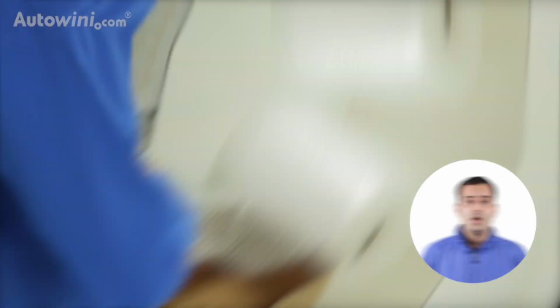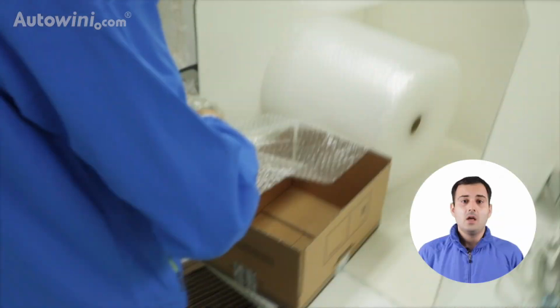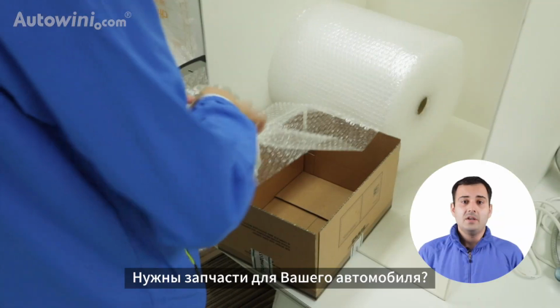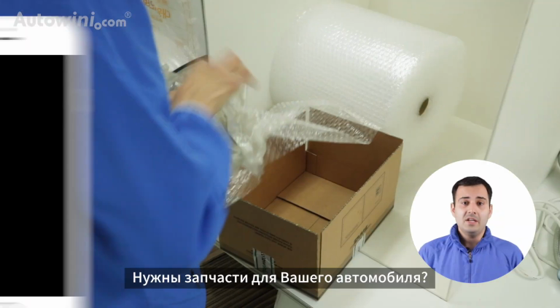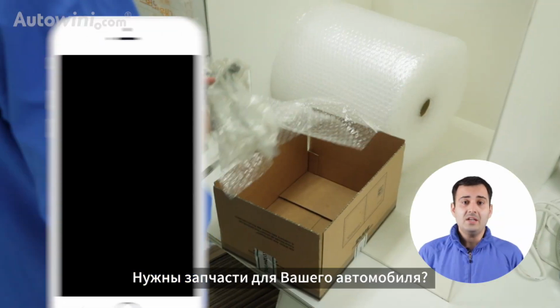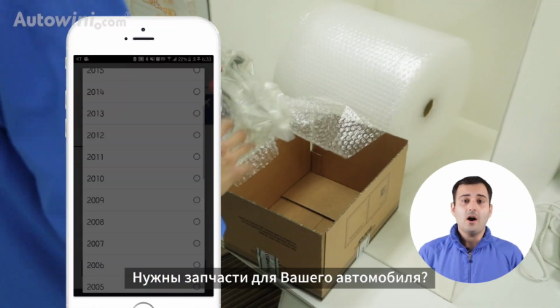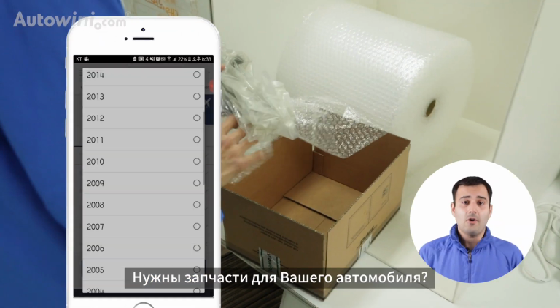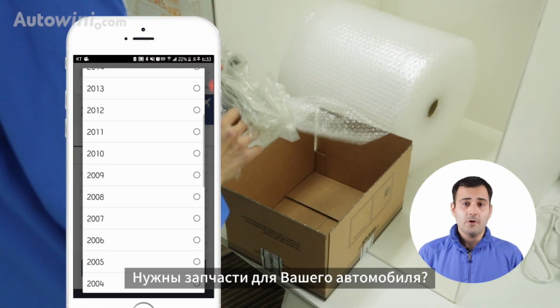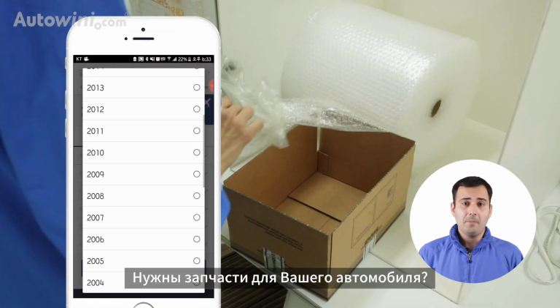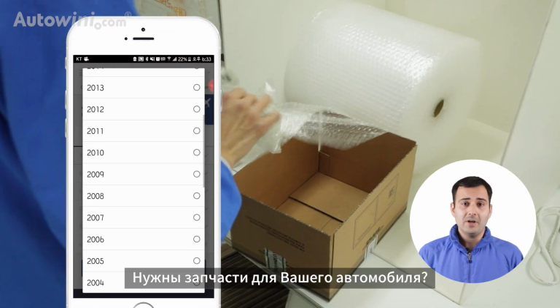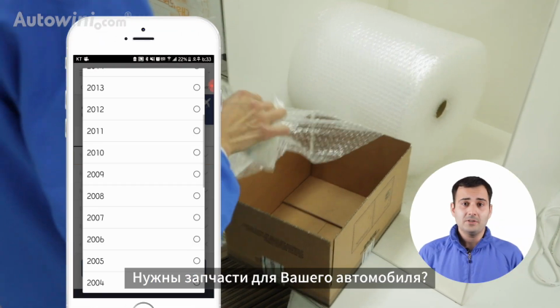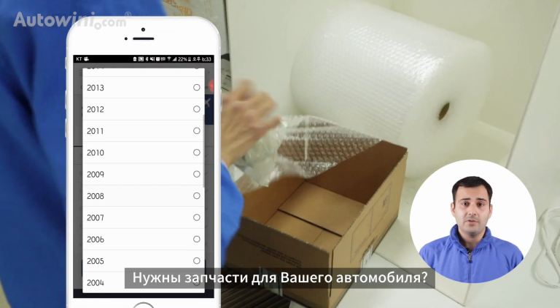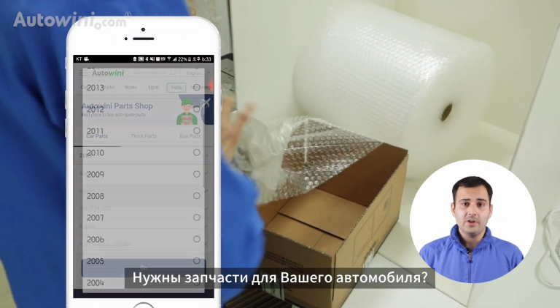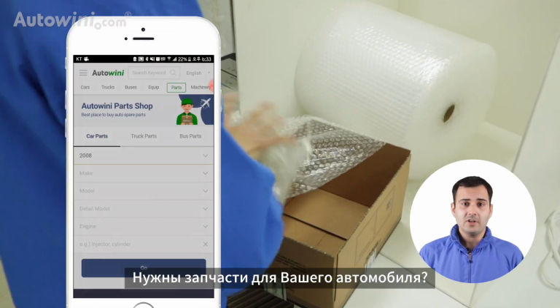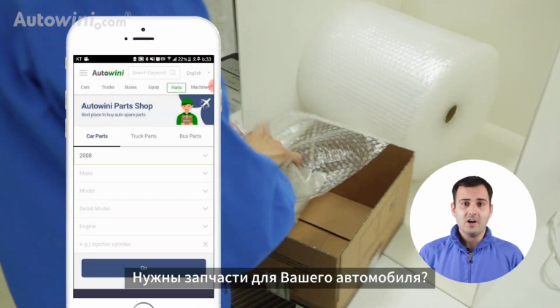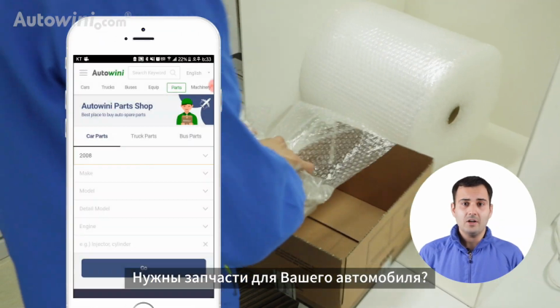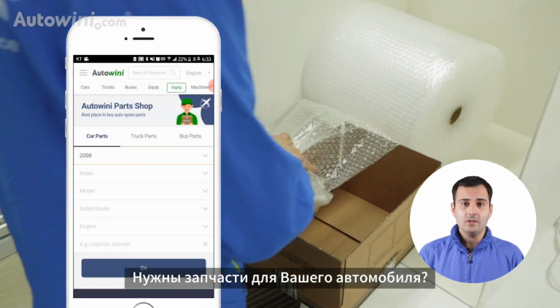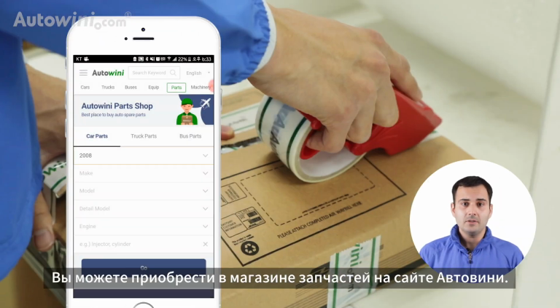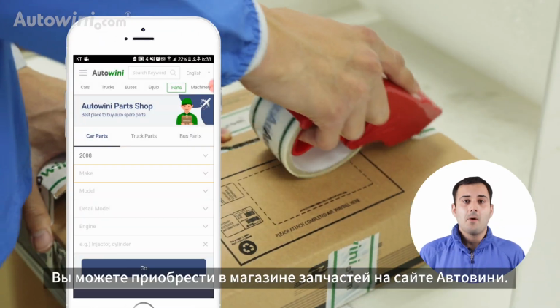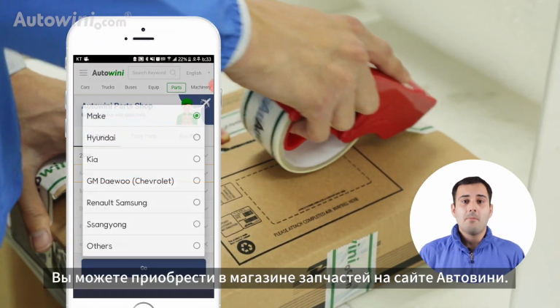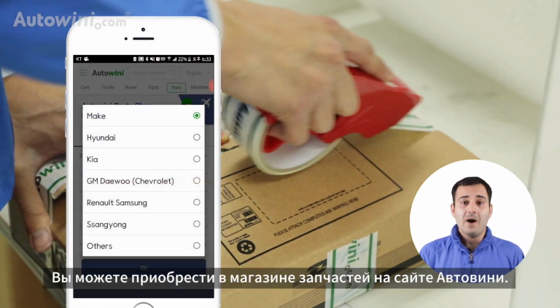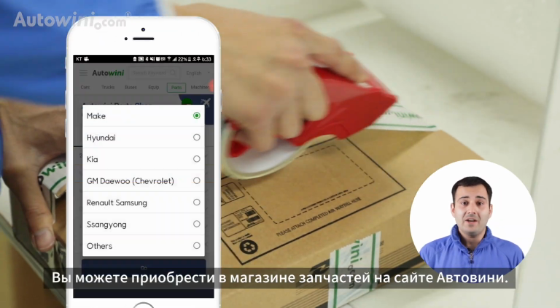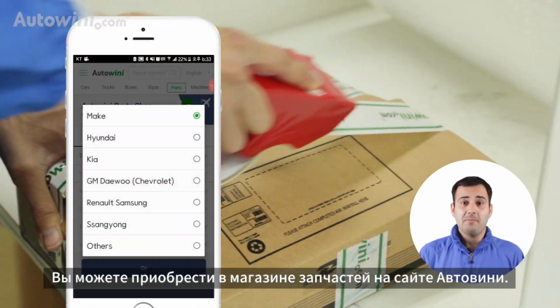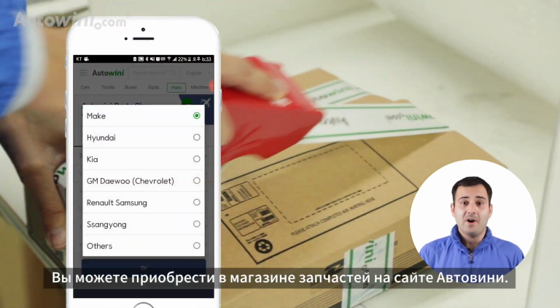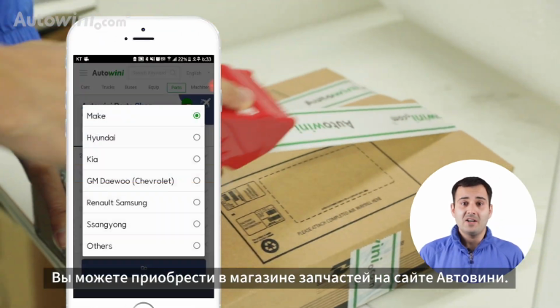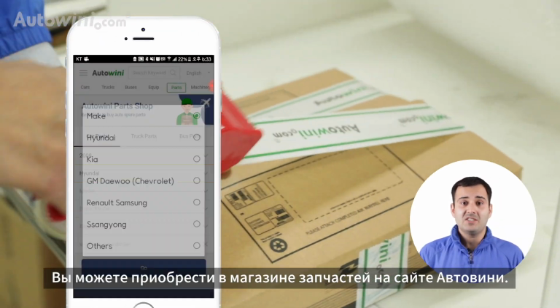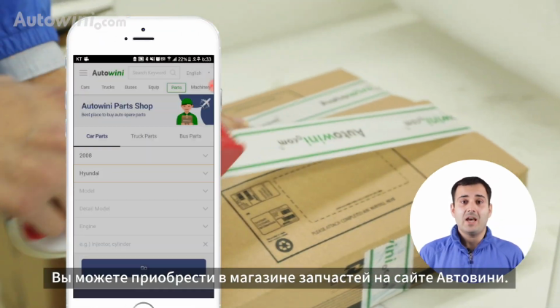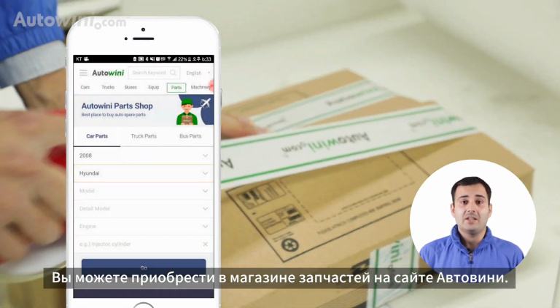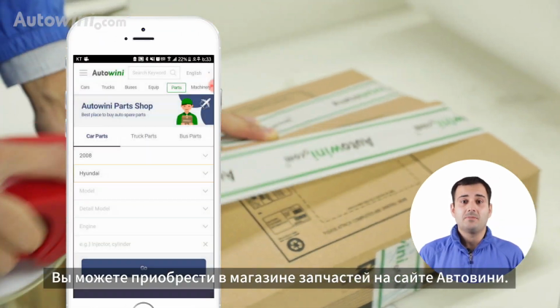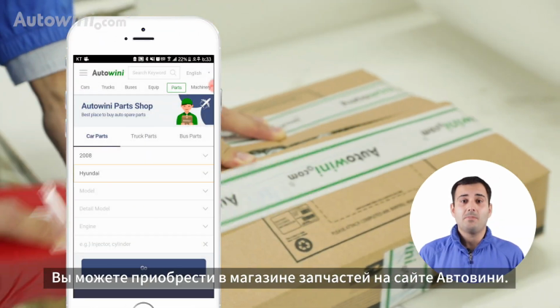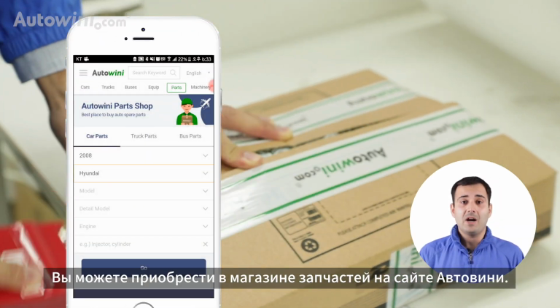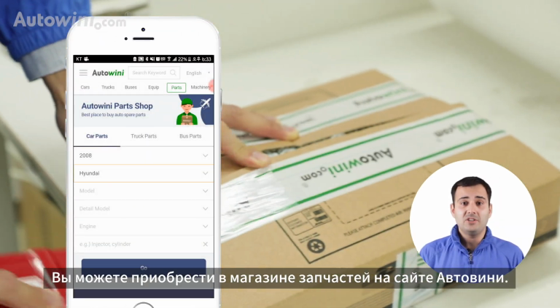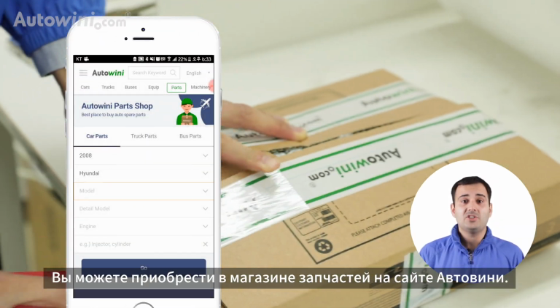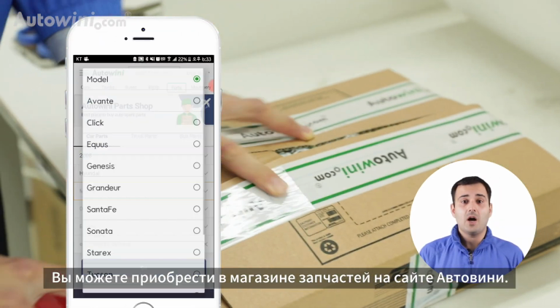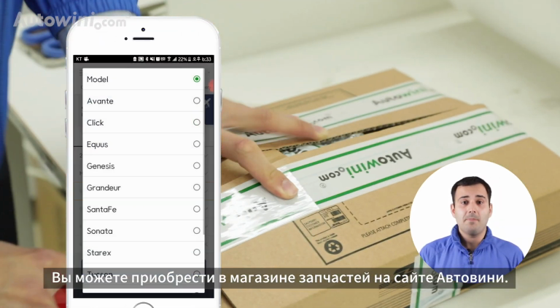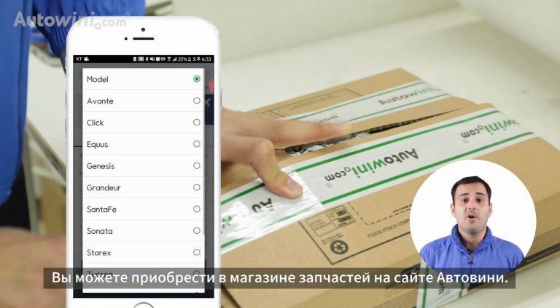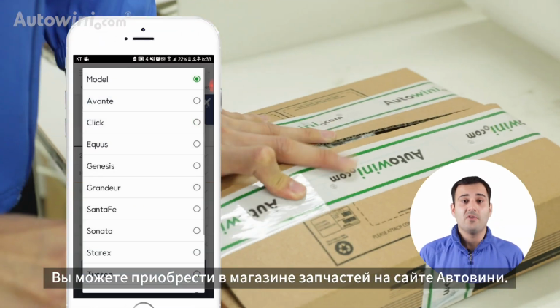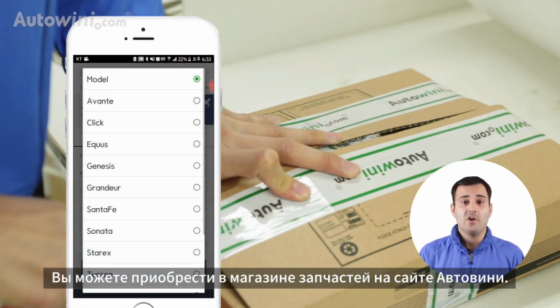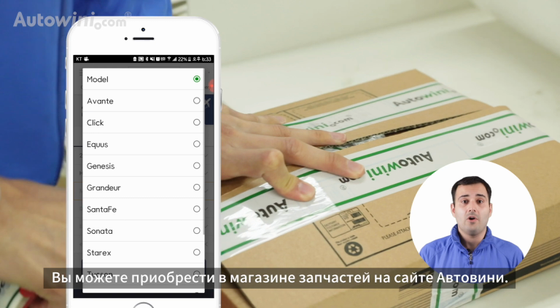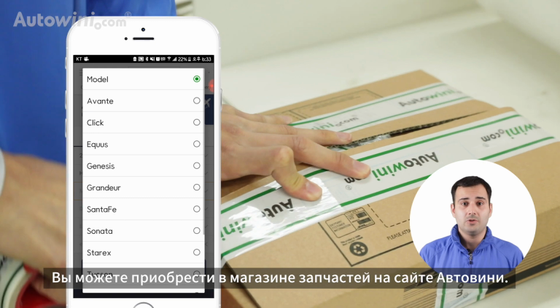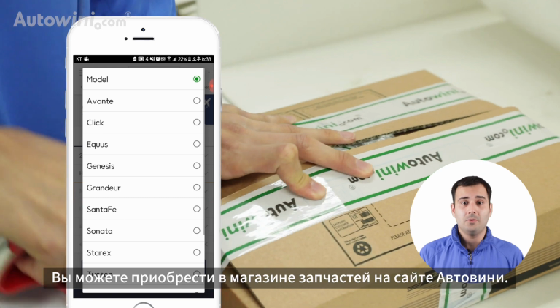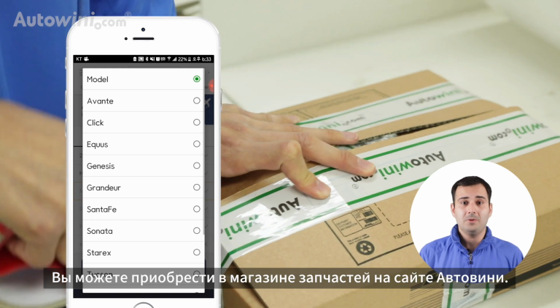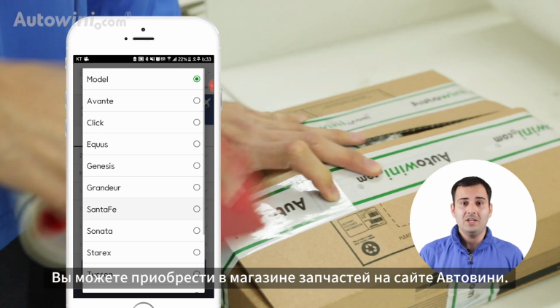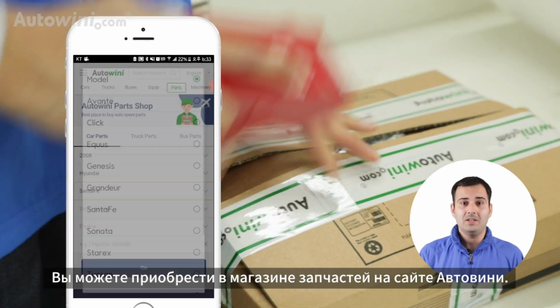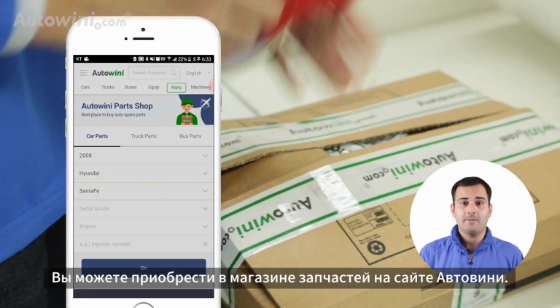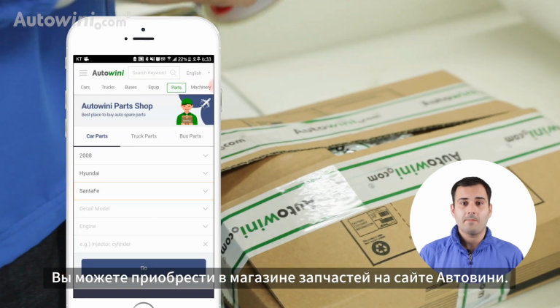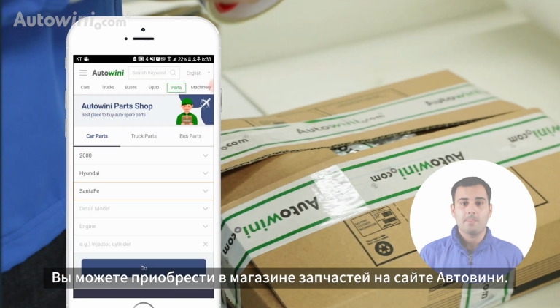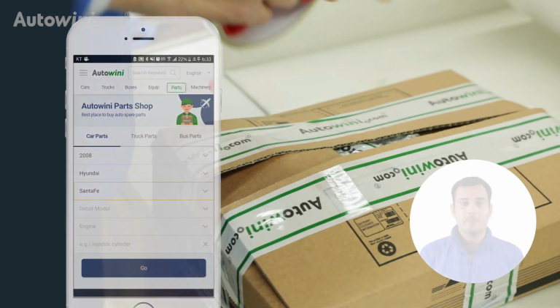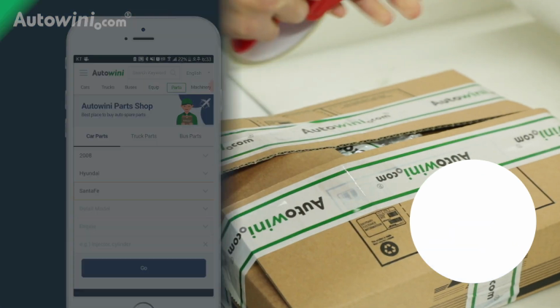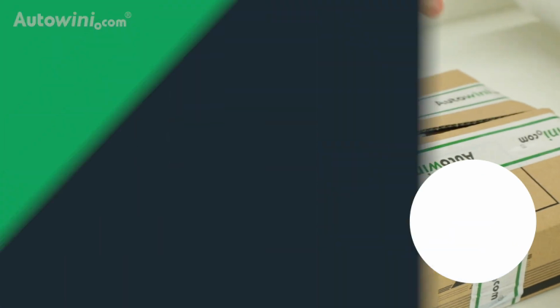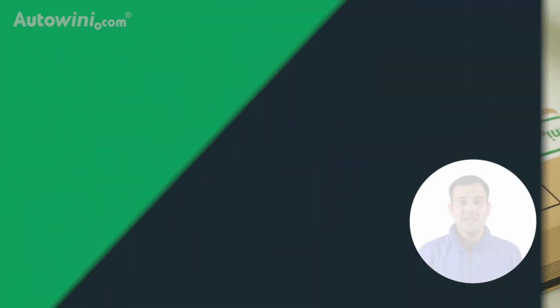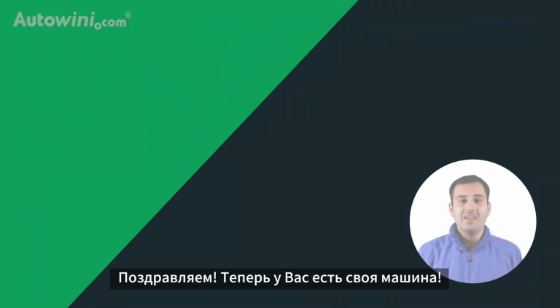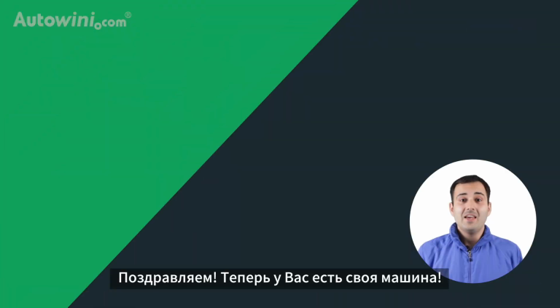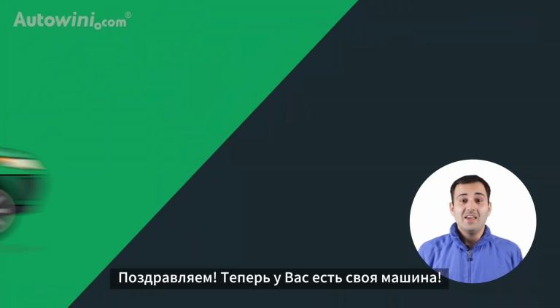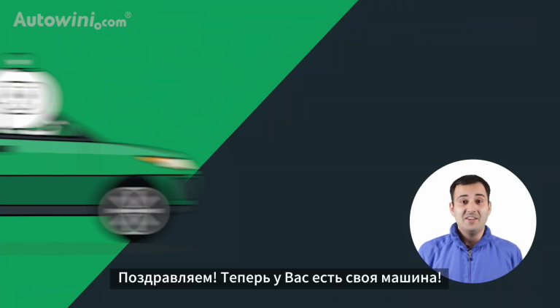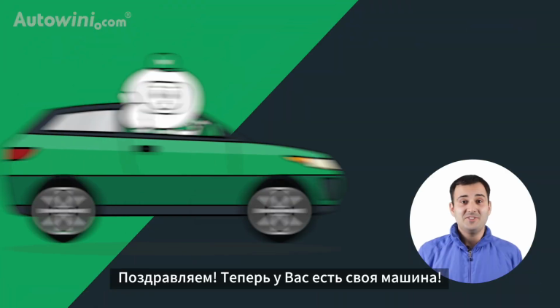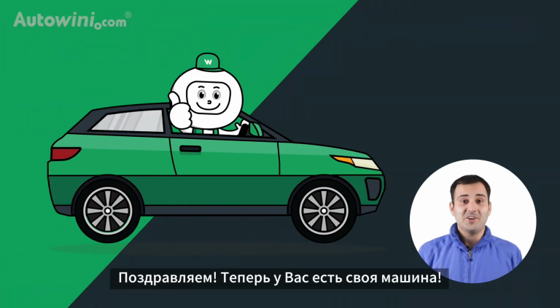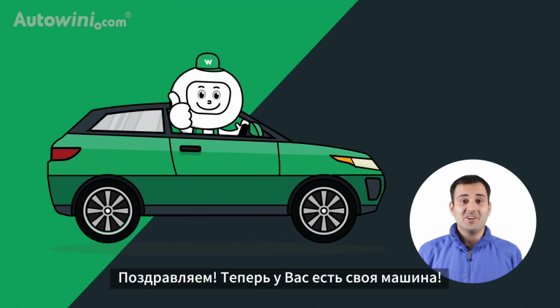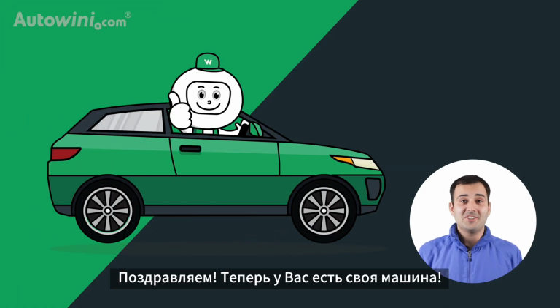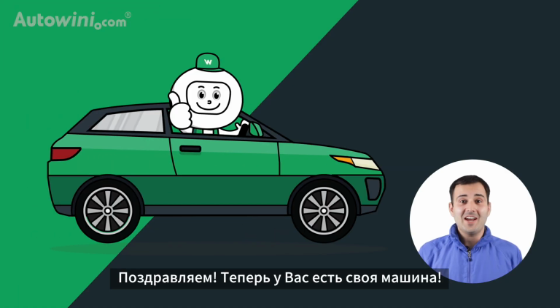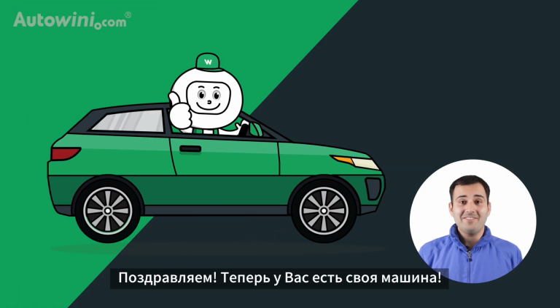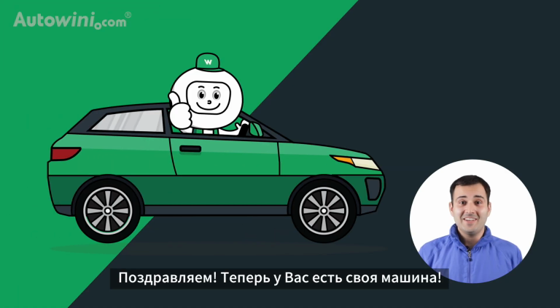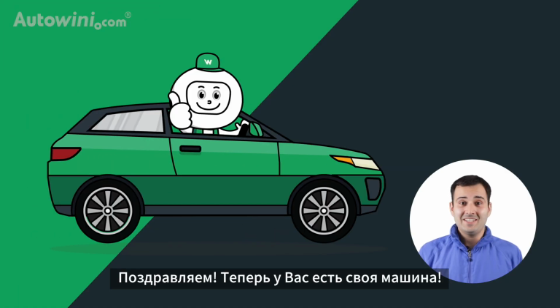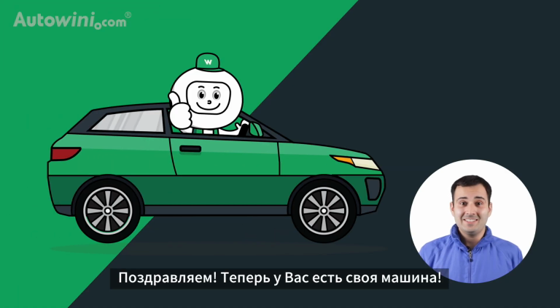Need auto parts for your car? Buy the parts at the part shop on AutoWinni. Enjoy your drive-in!